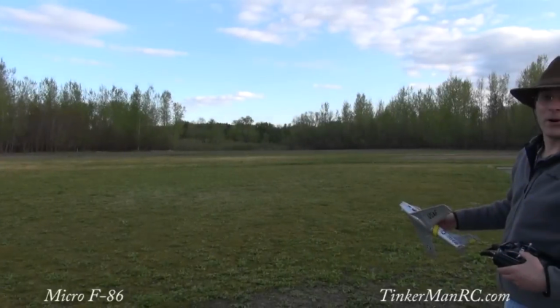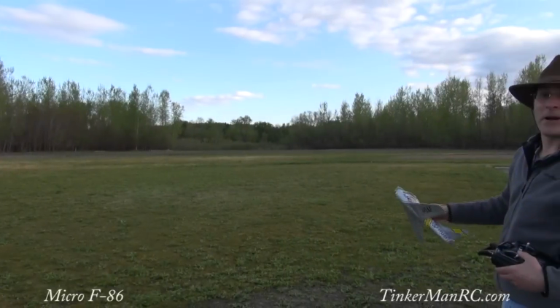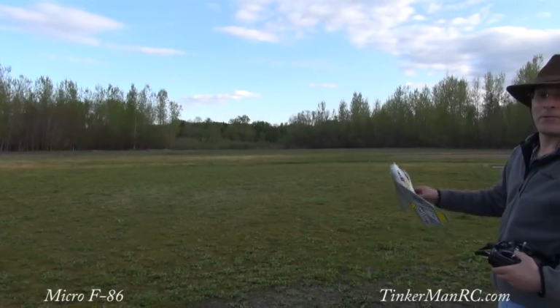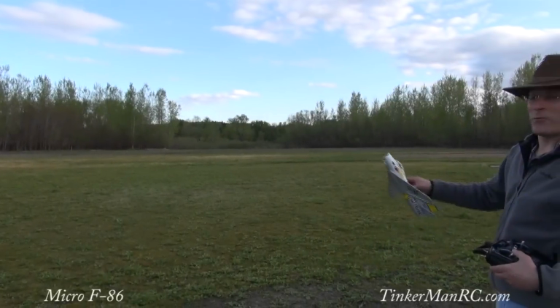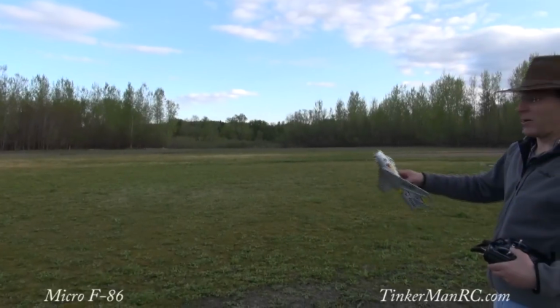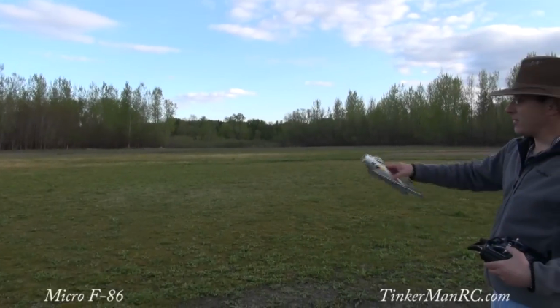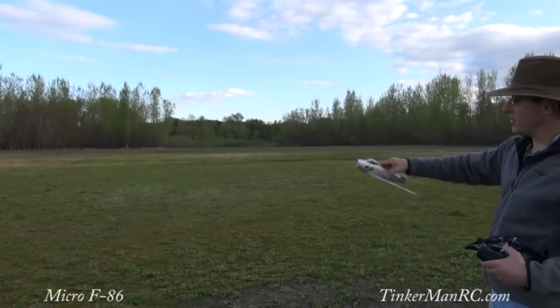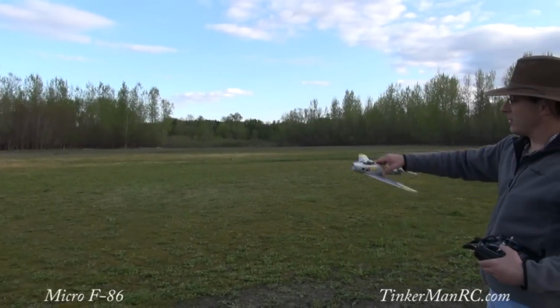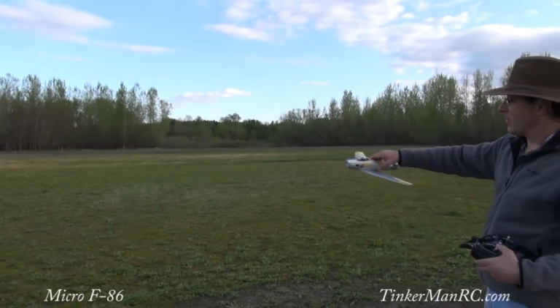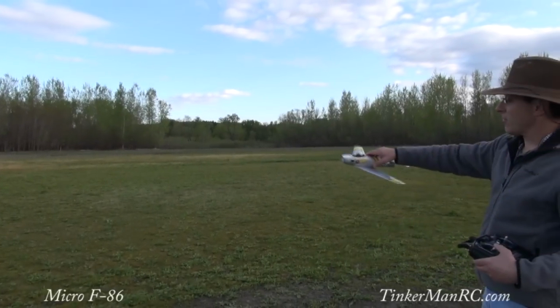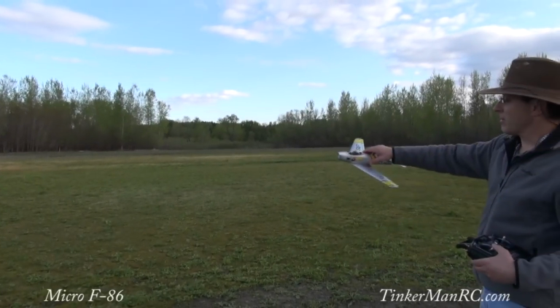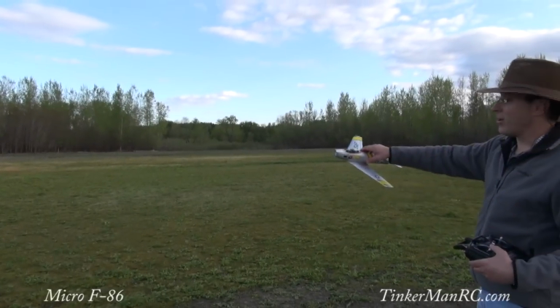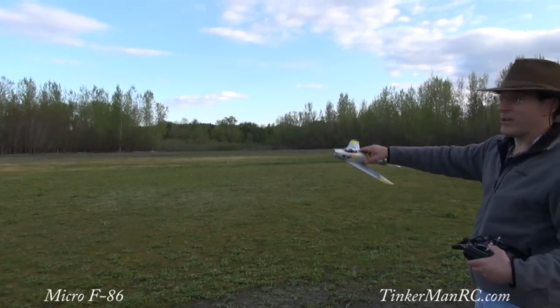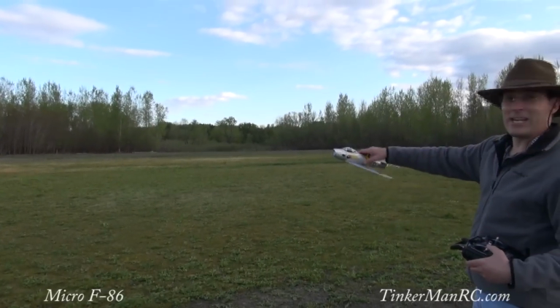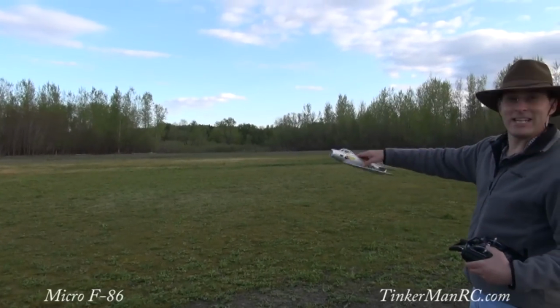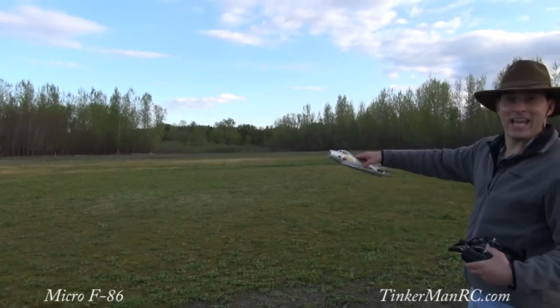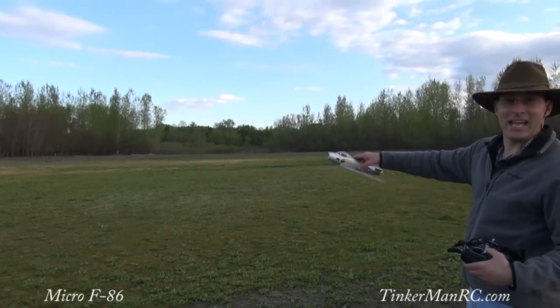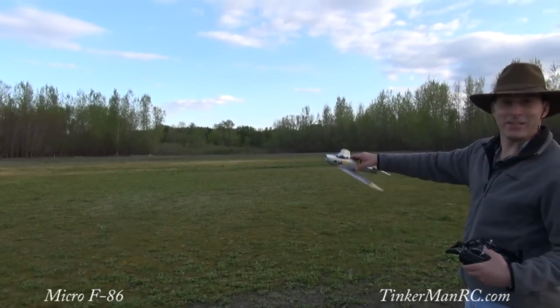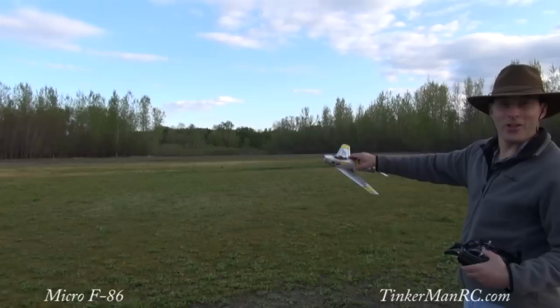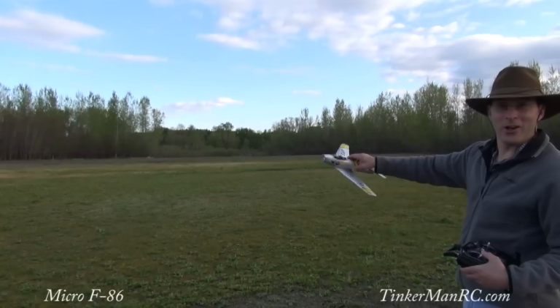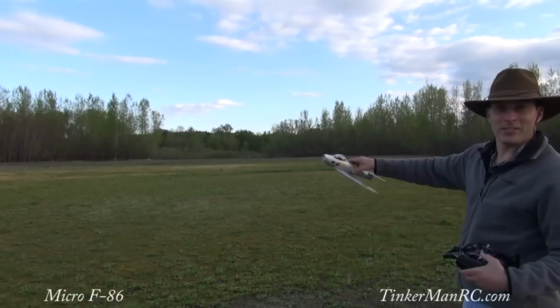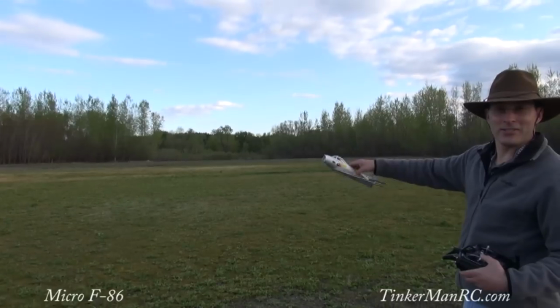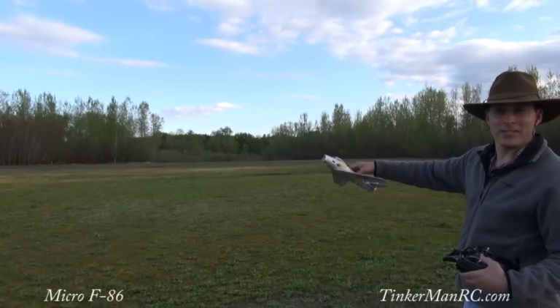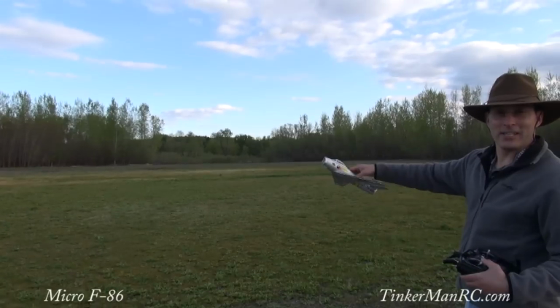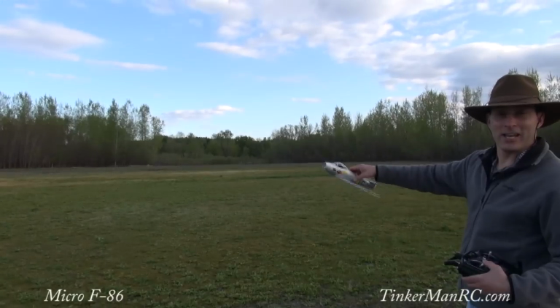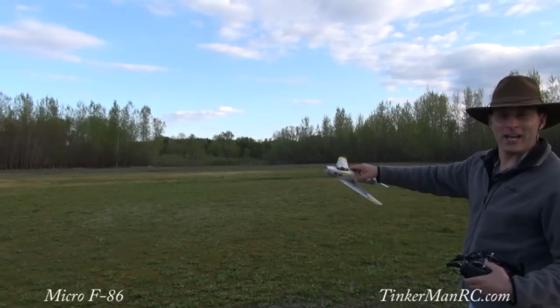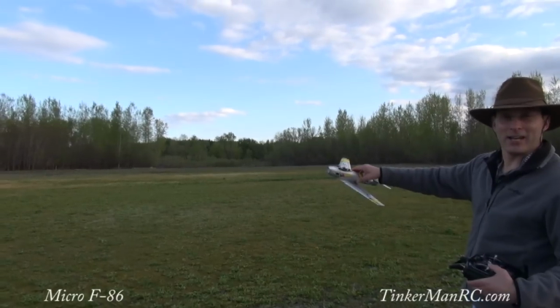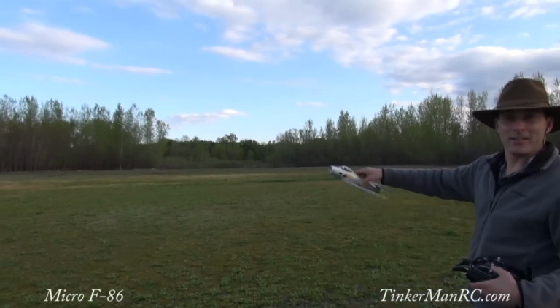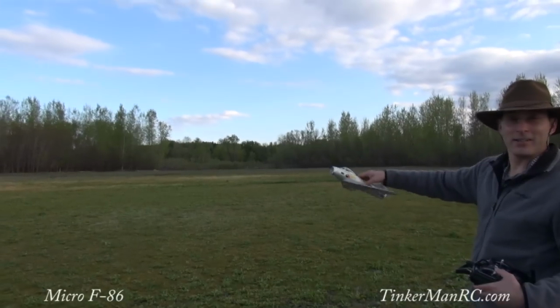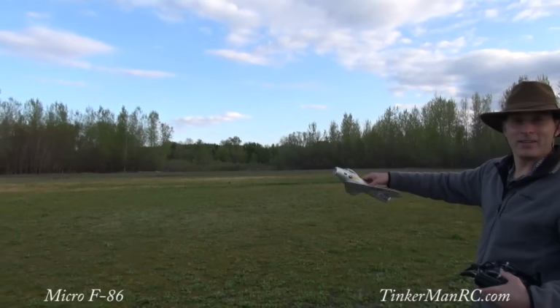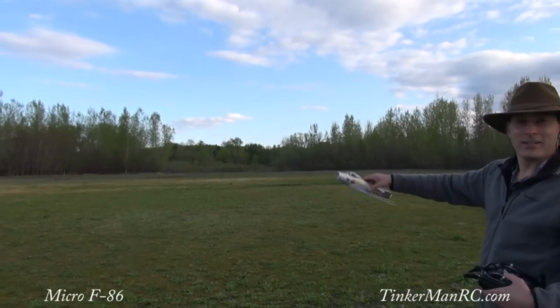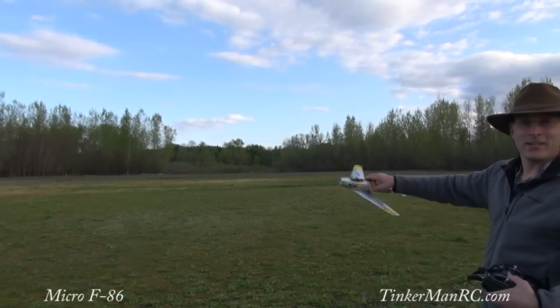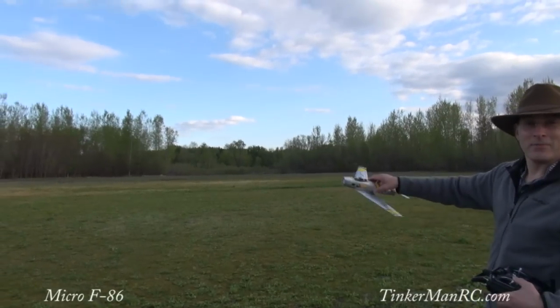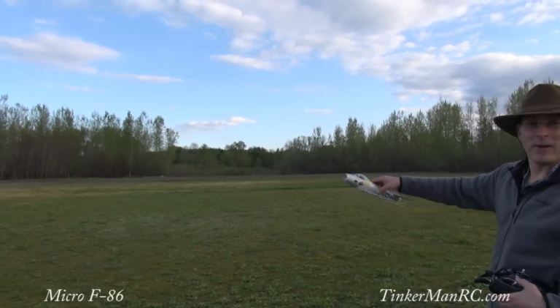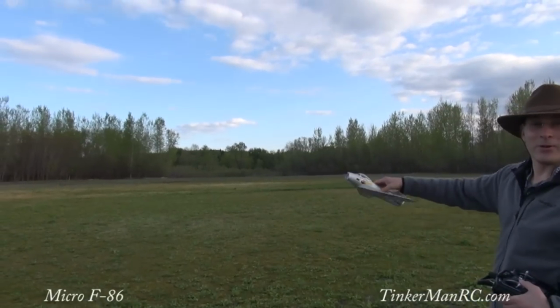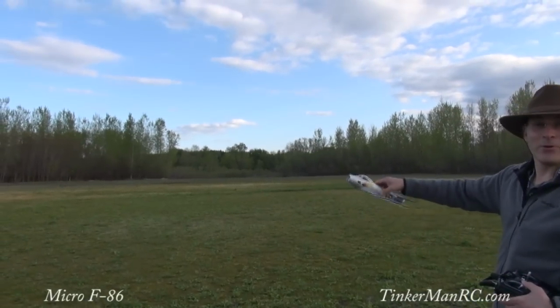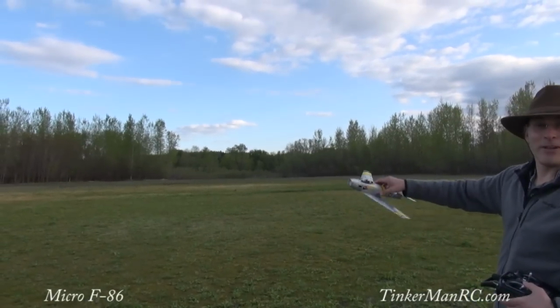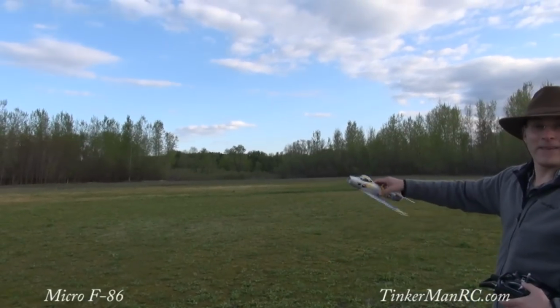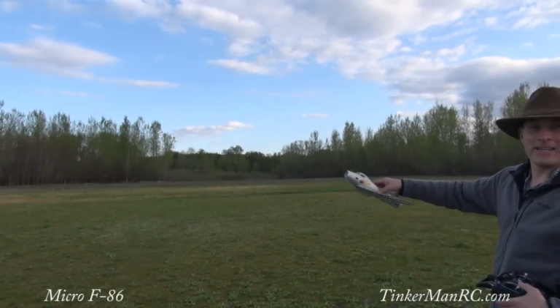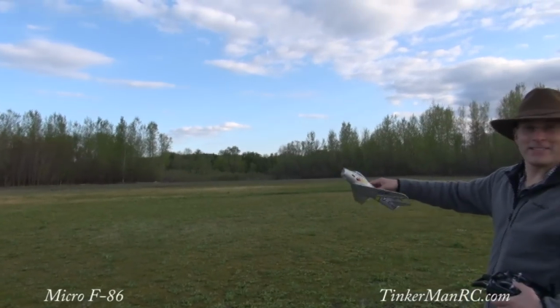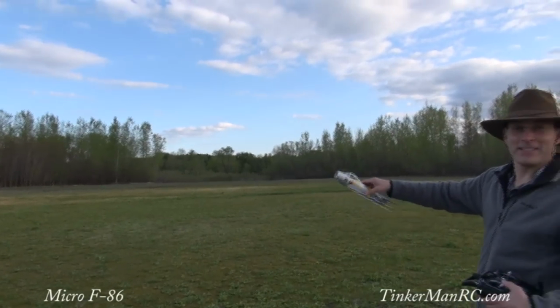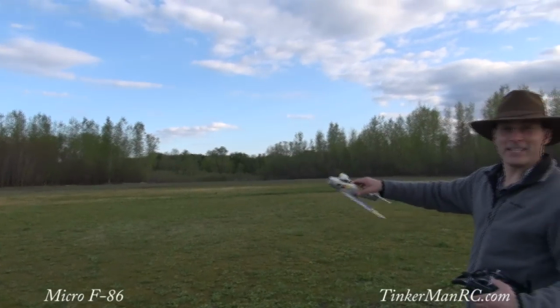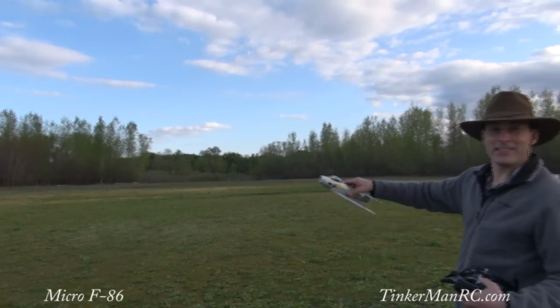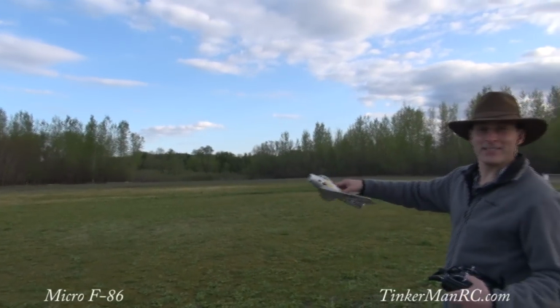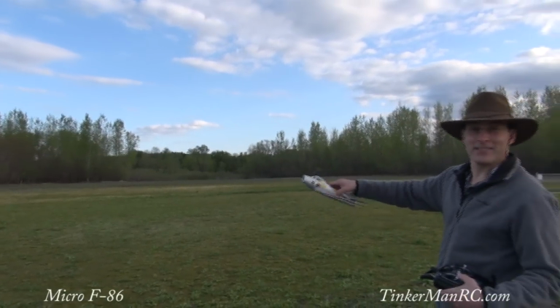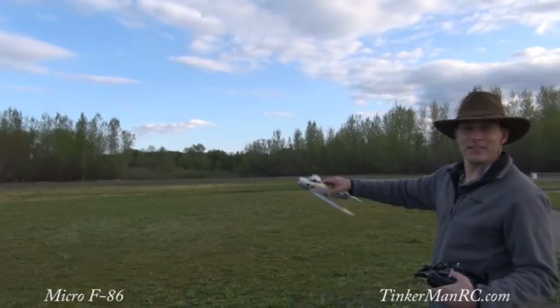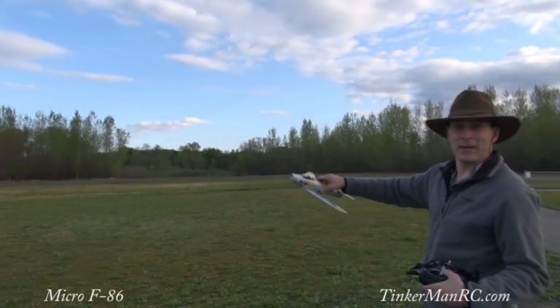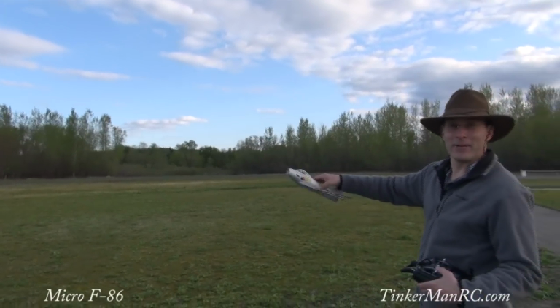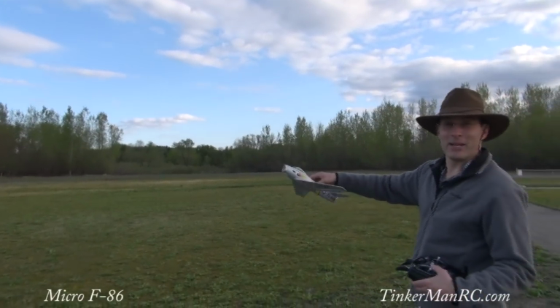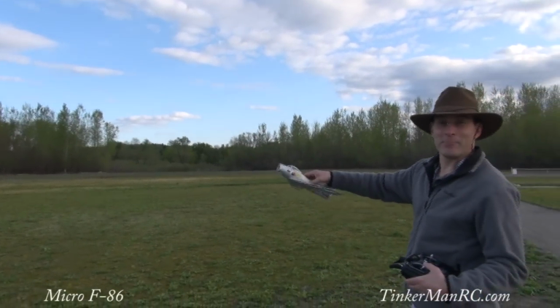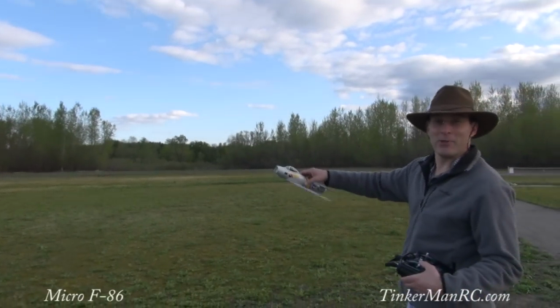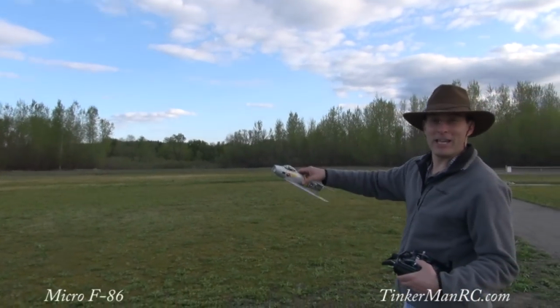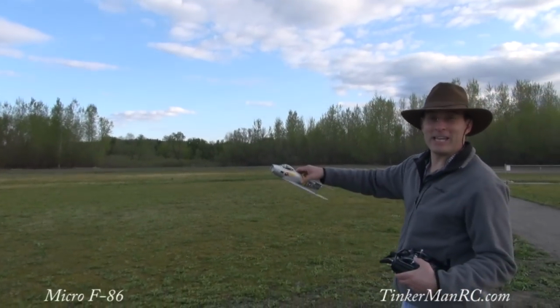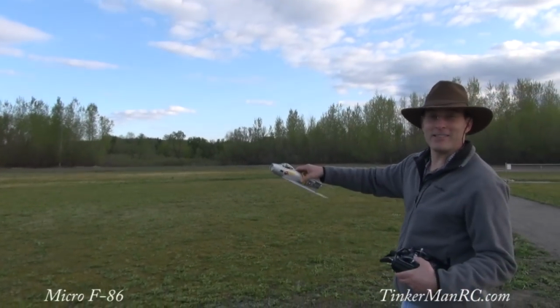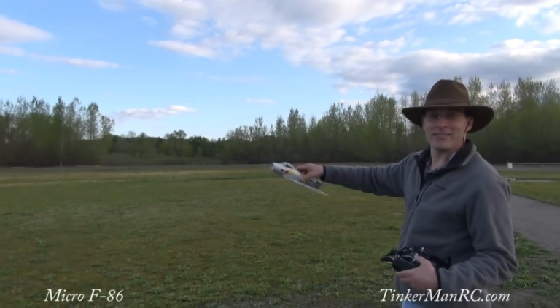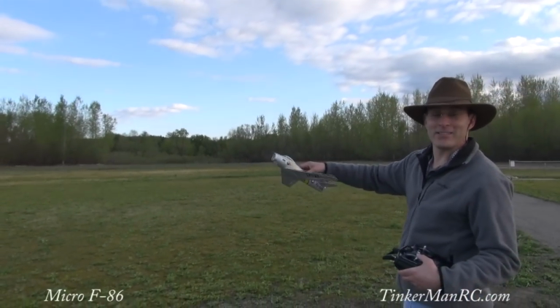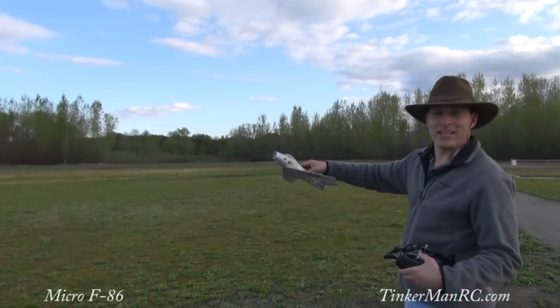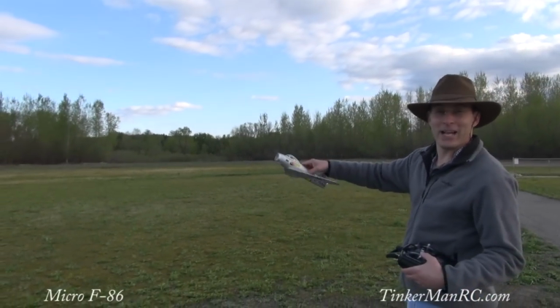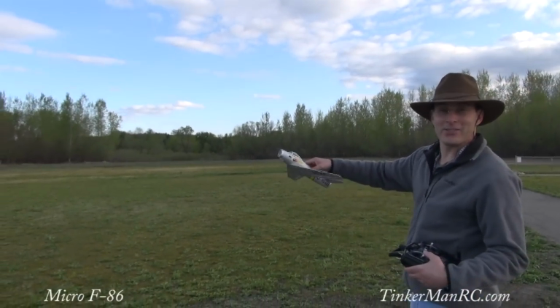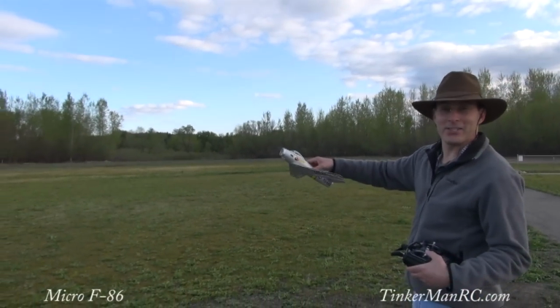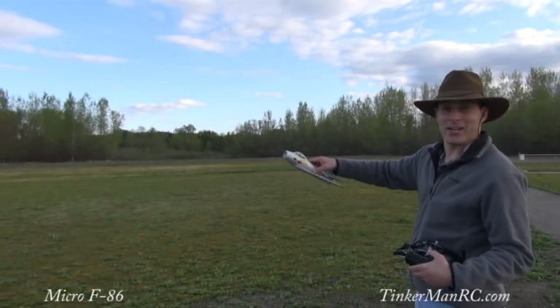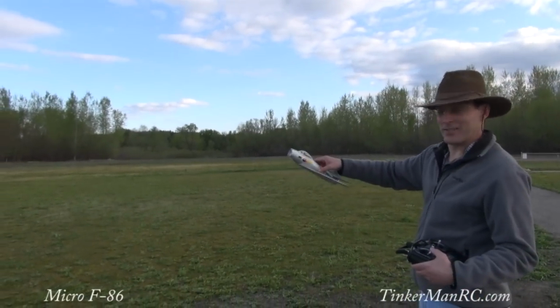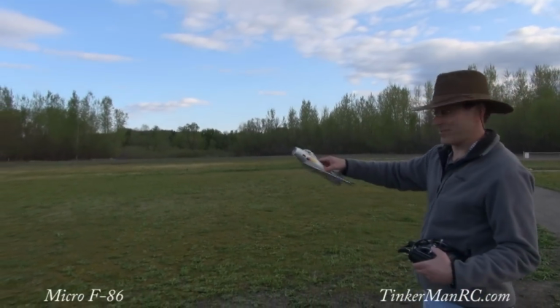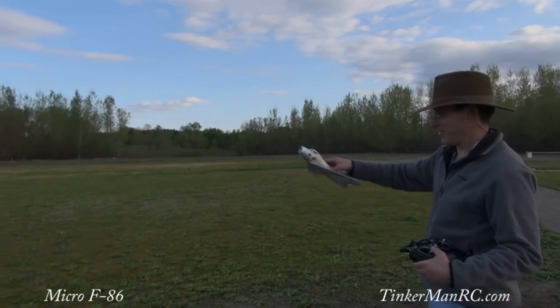Alright everyone, we're going to go ahead and hand launch the Micro F-86 by Great Plains and see how she does.